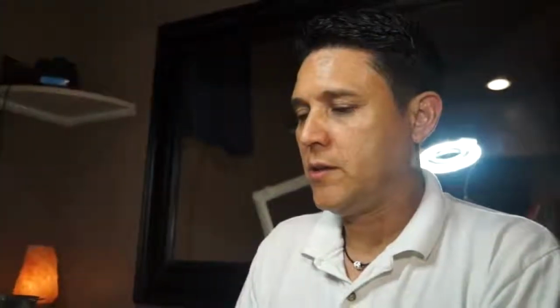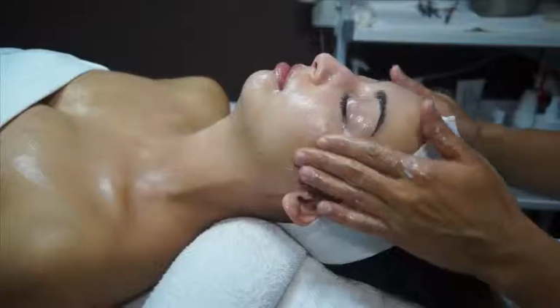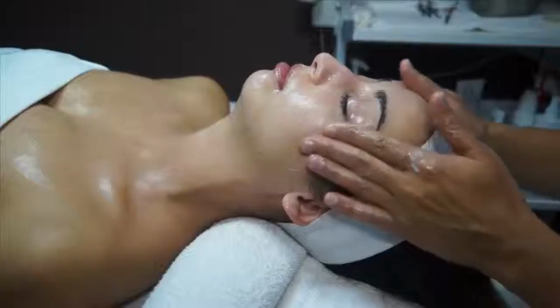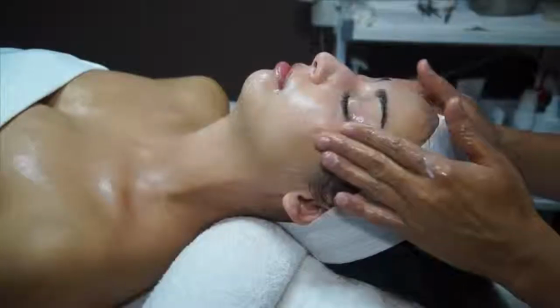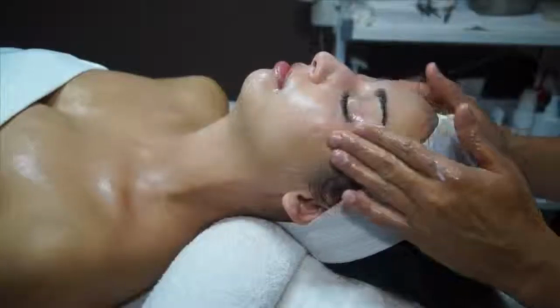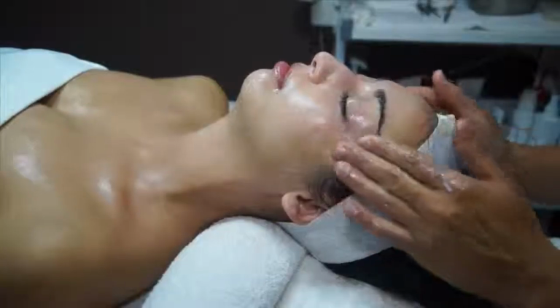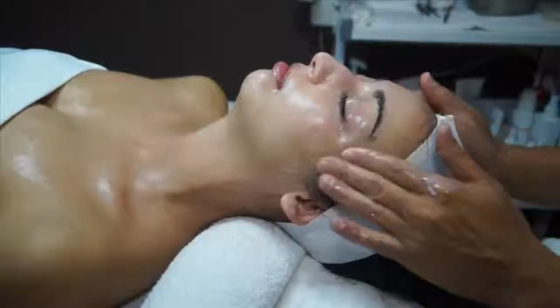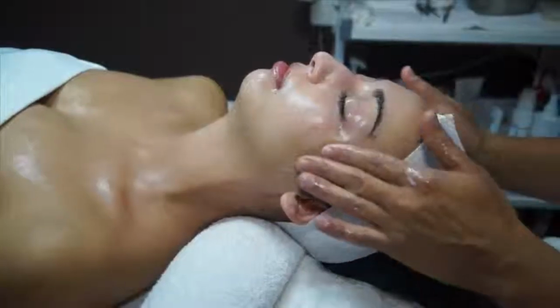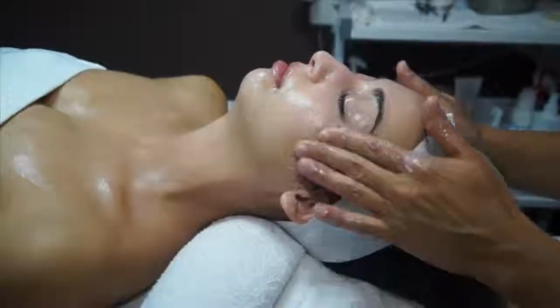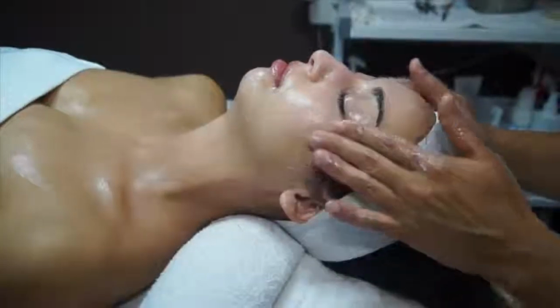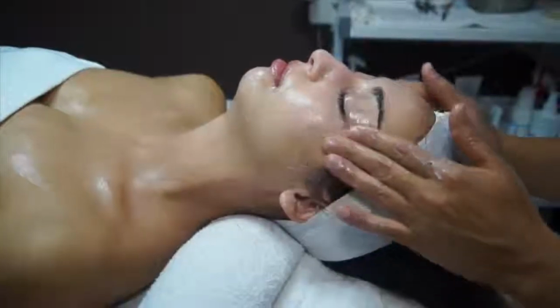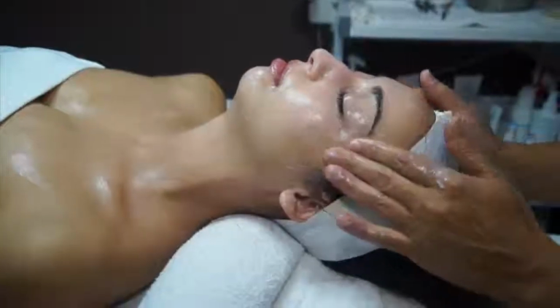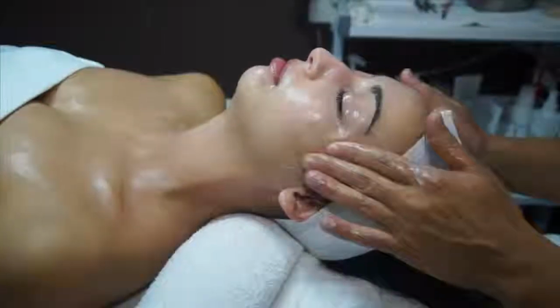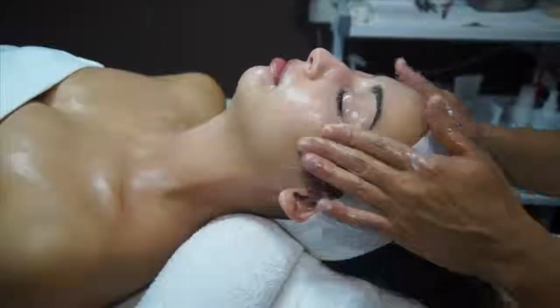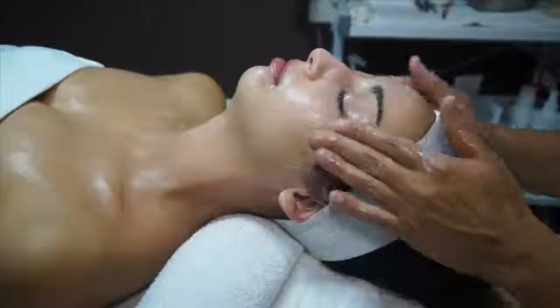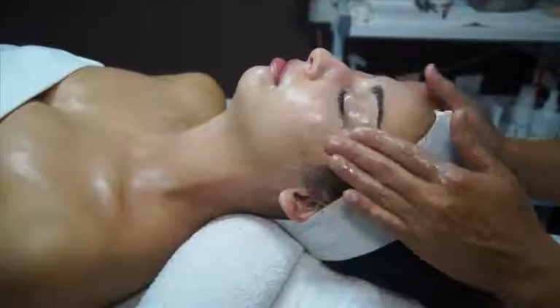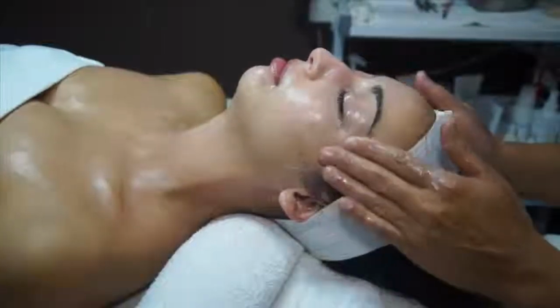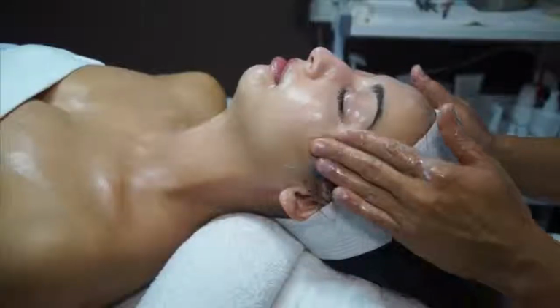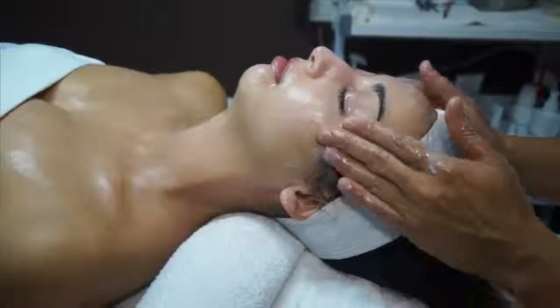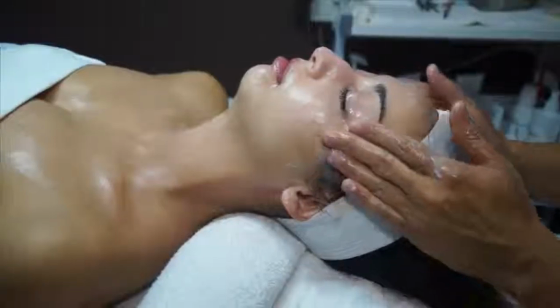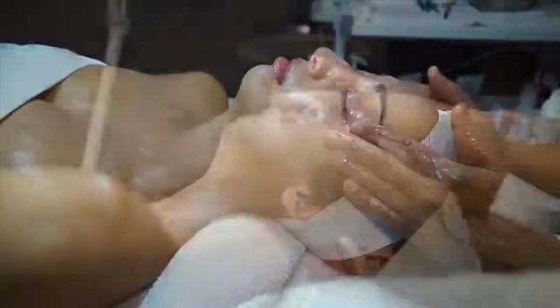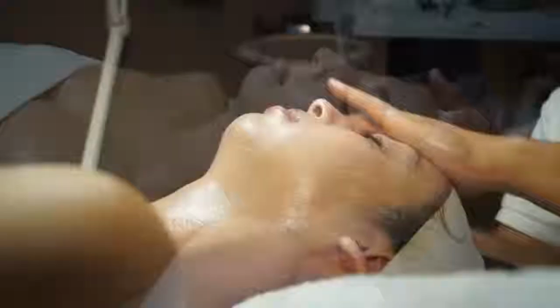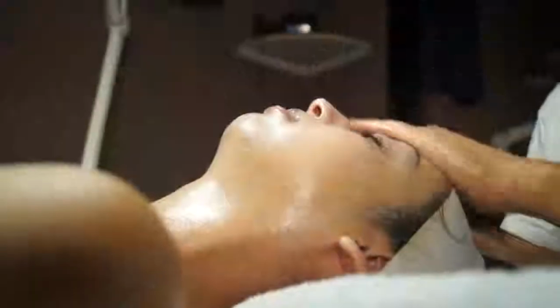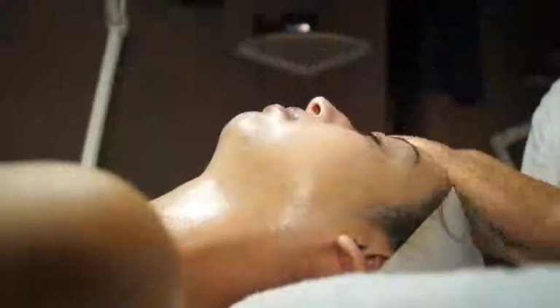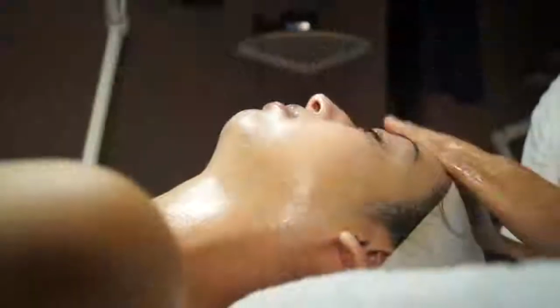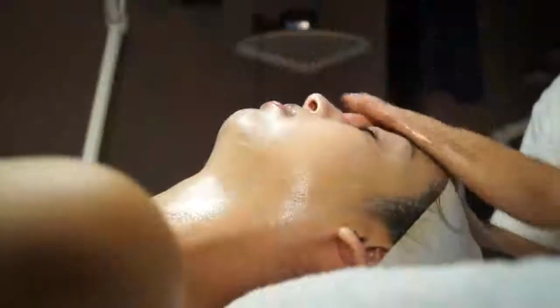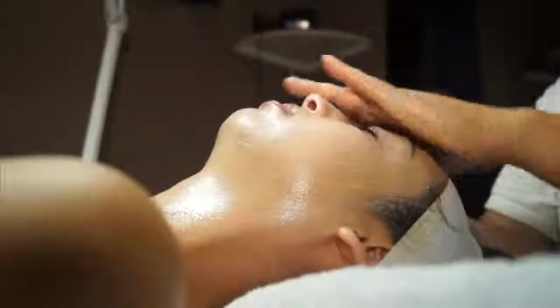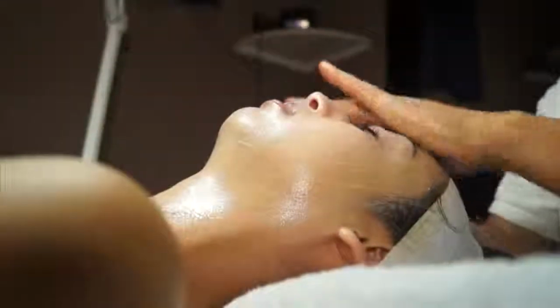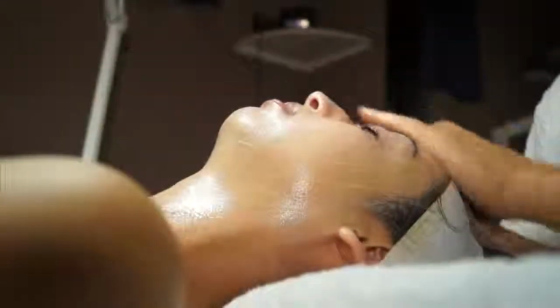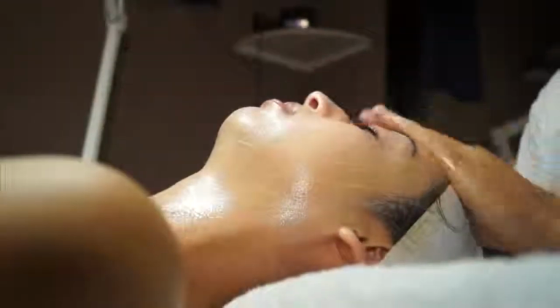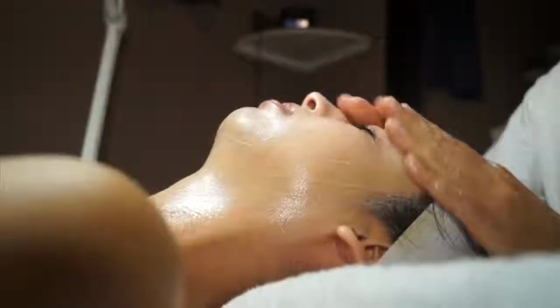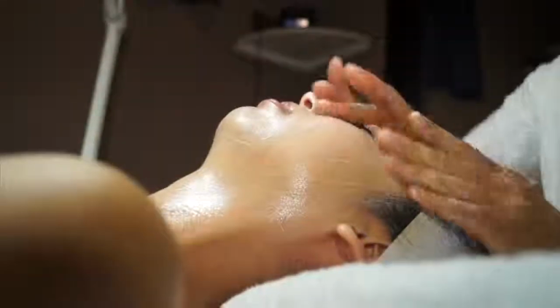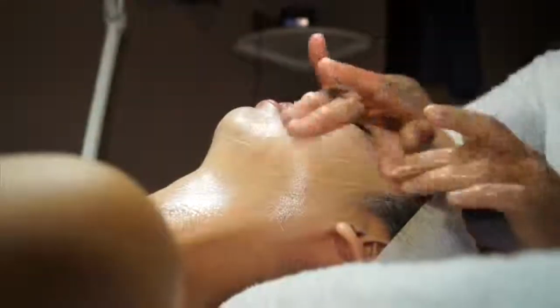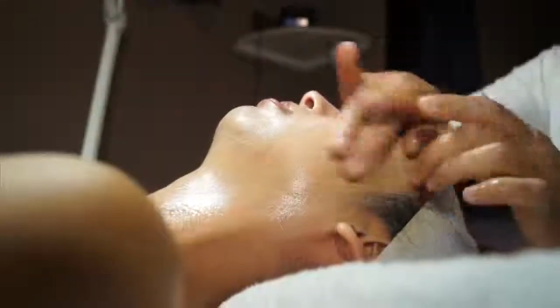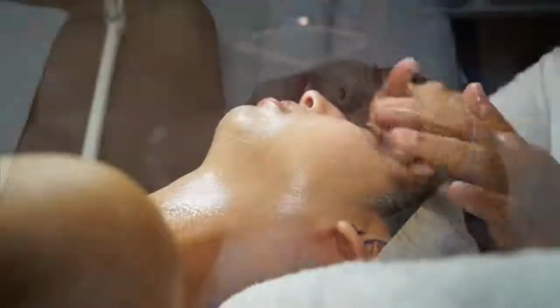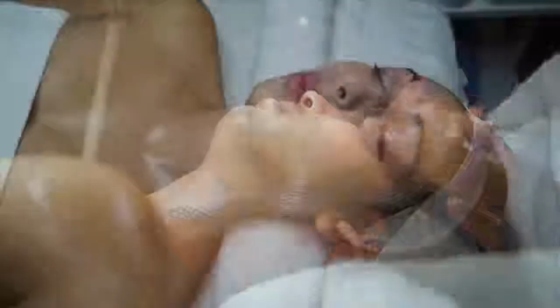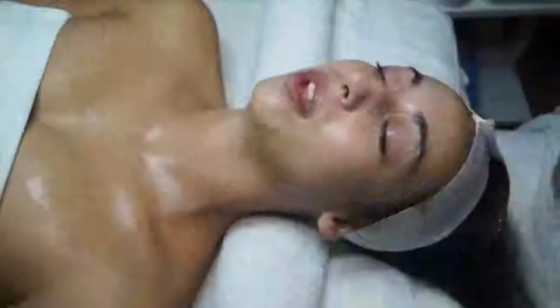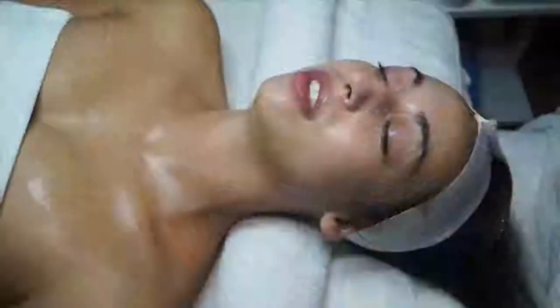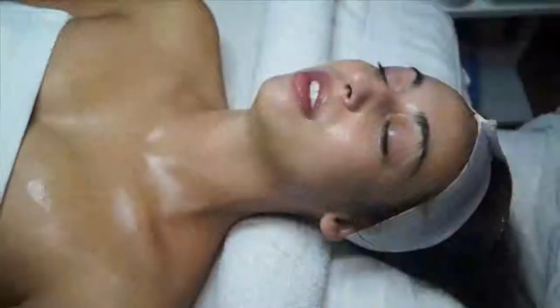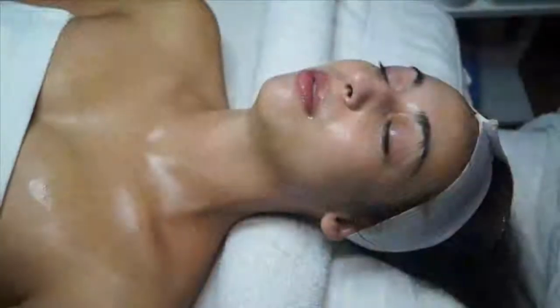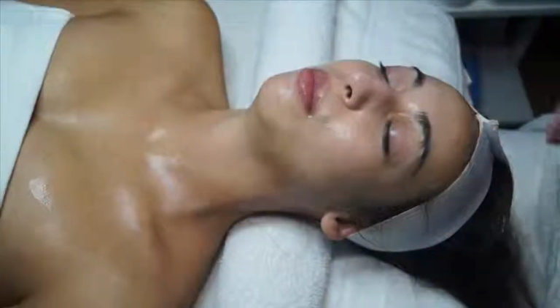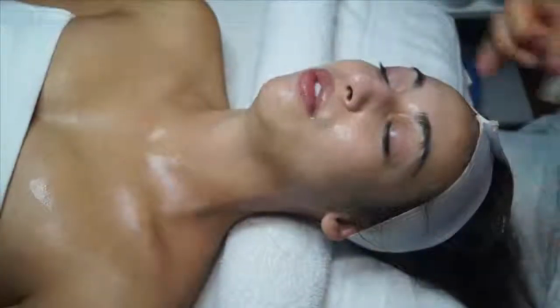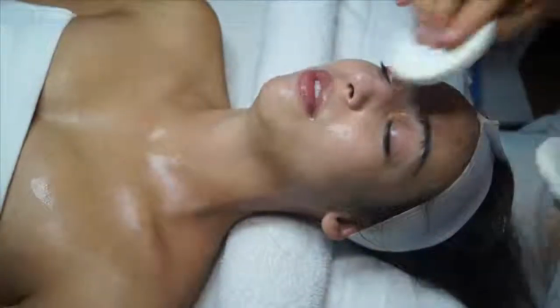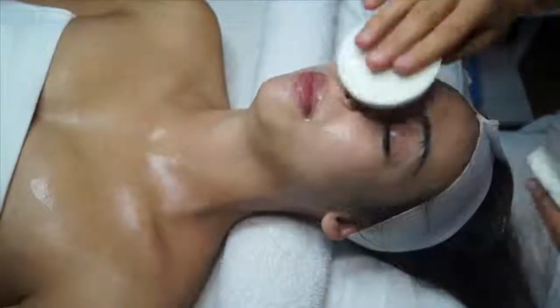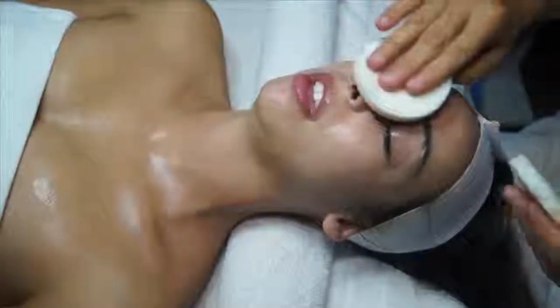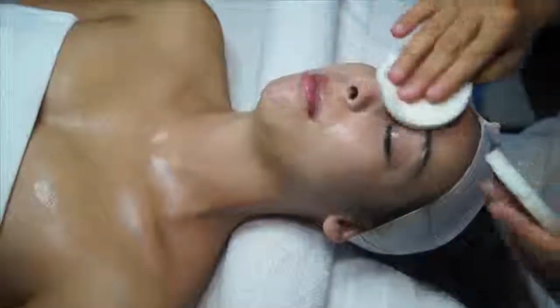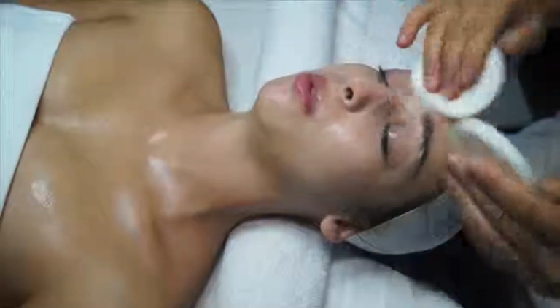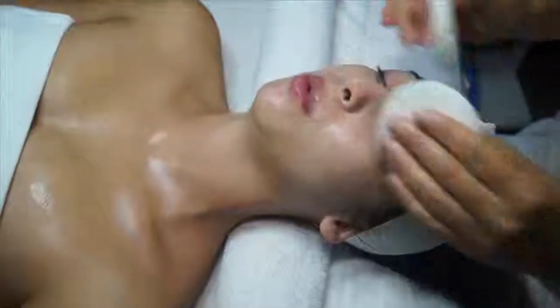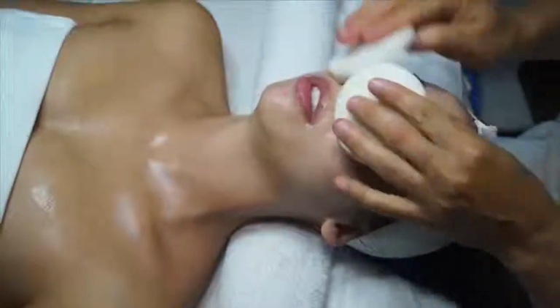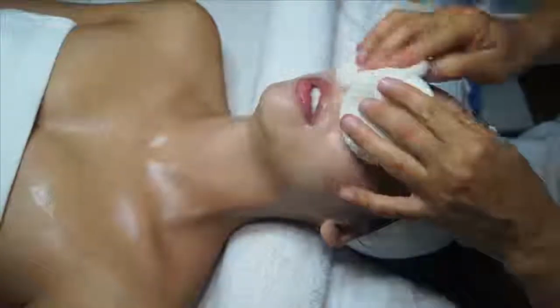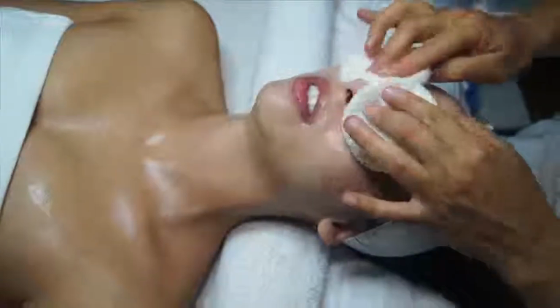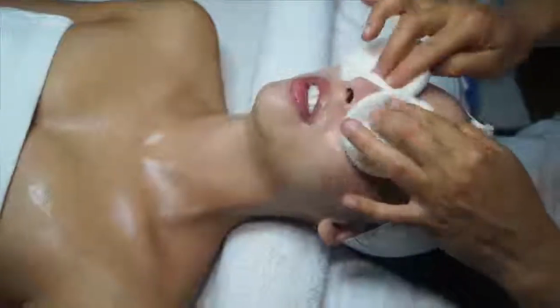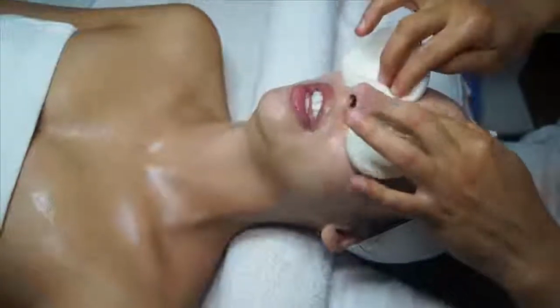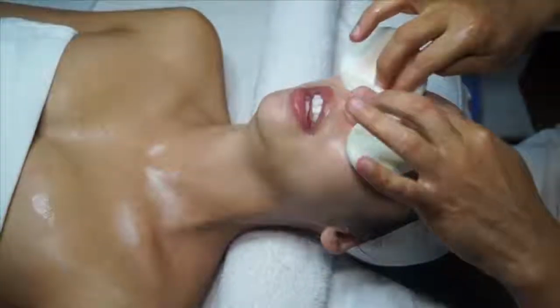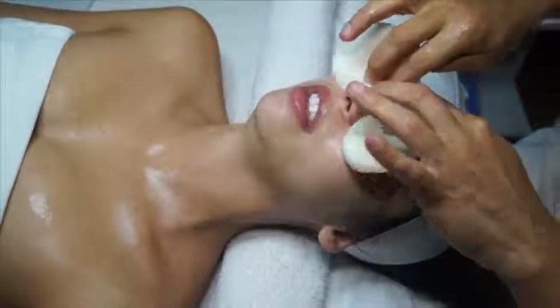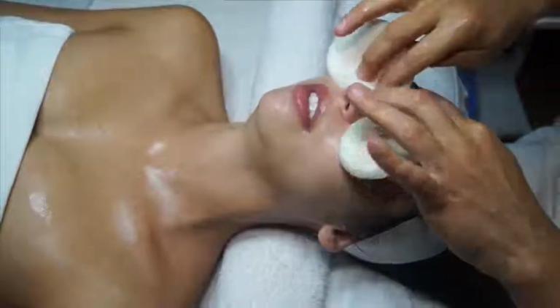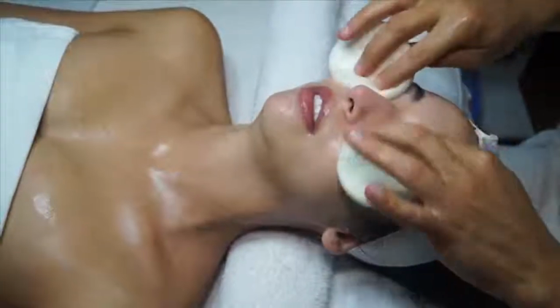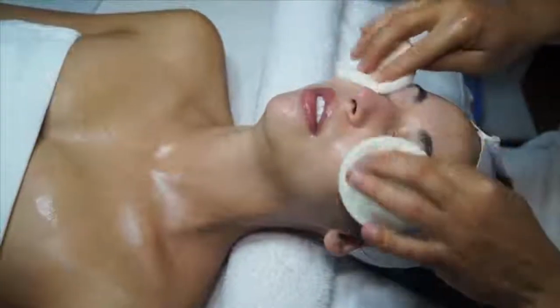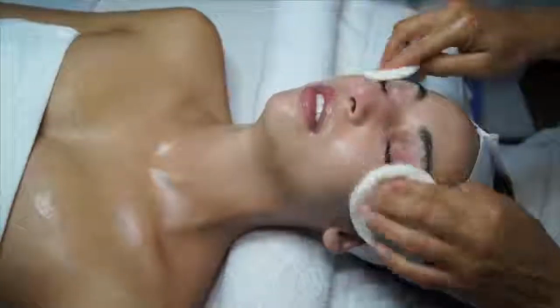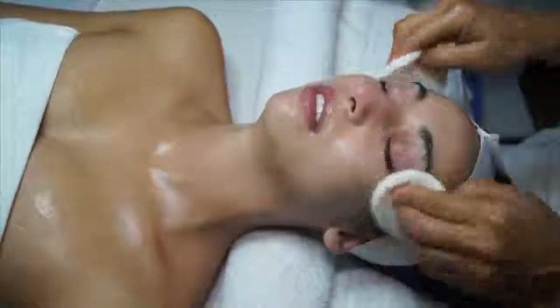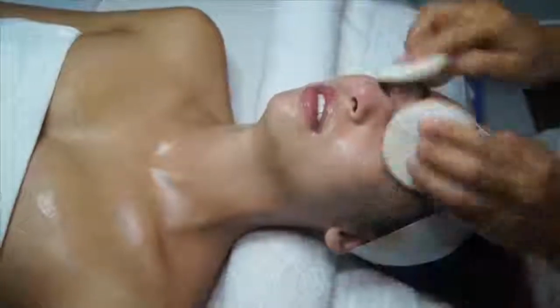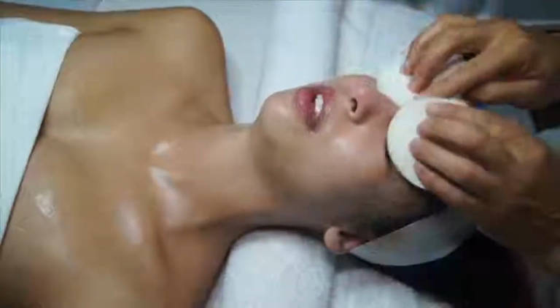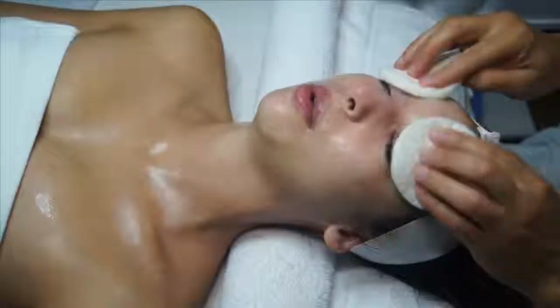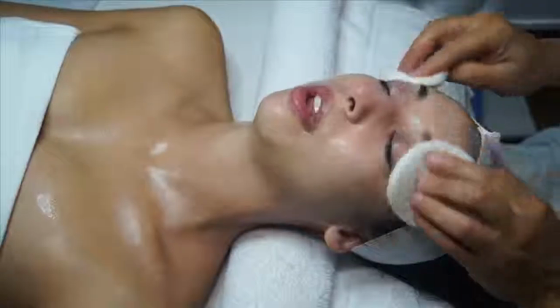Number two, they don't clean their skin twice, which is very important. Once to remove the makeup and once to clean it? Yes.